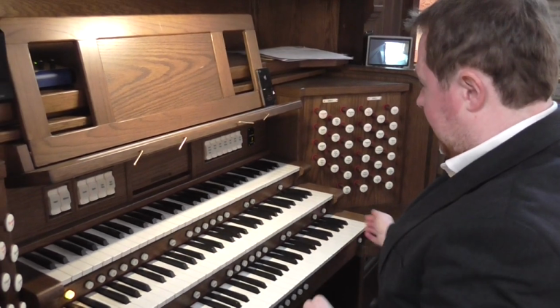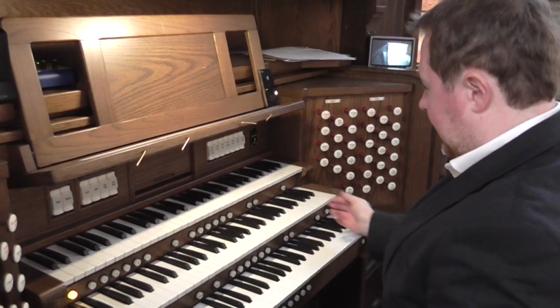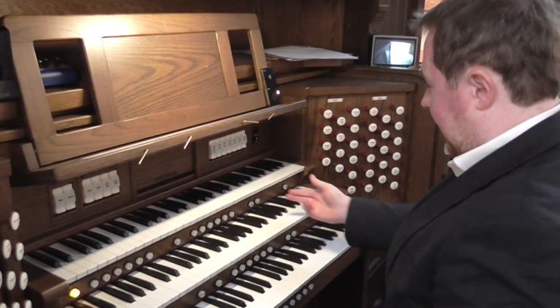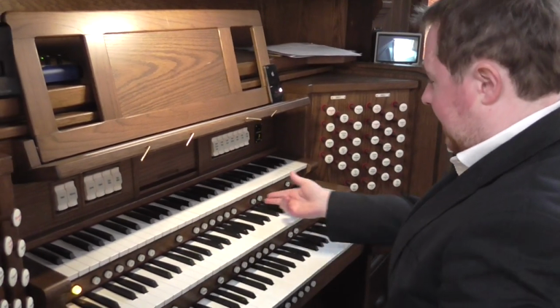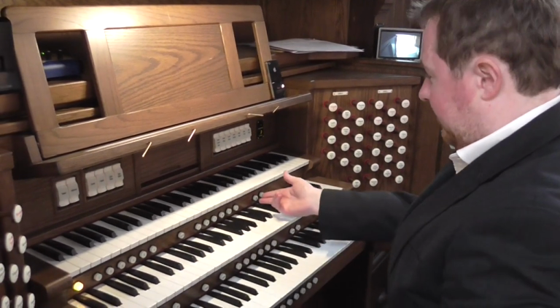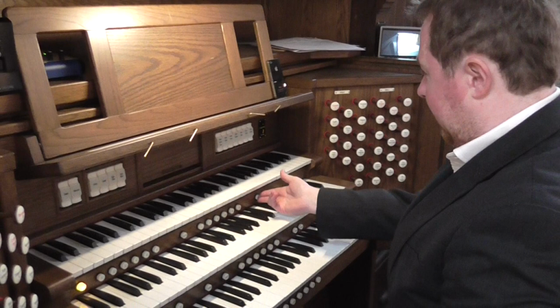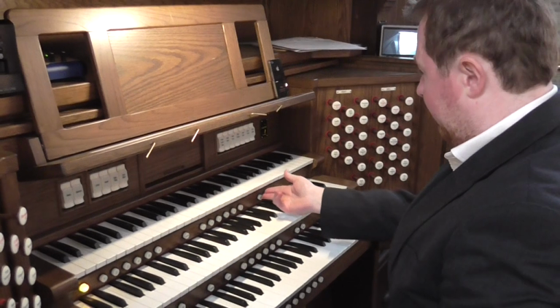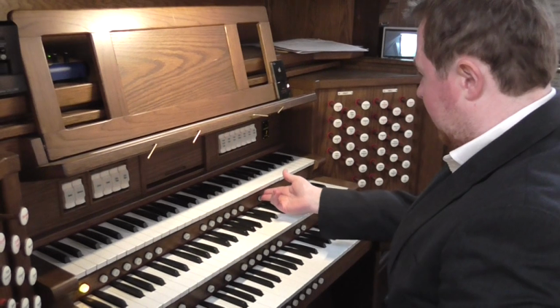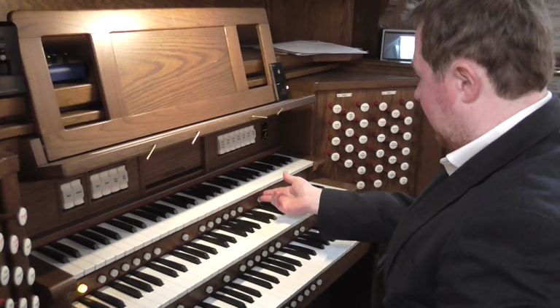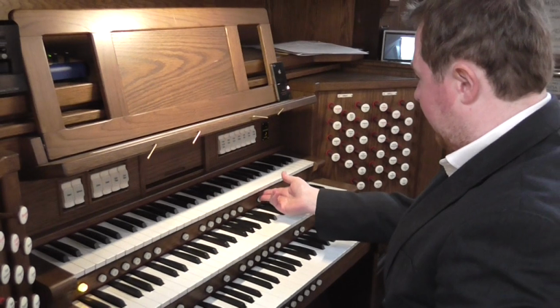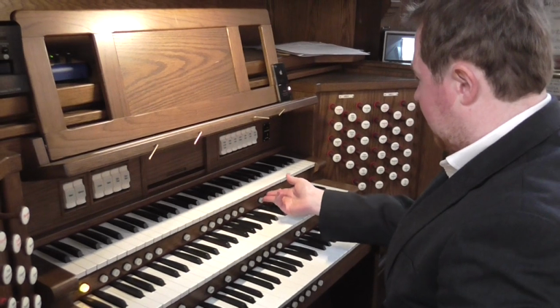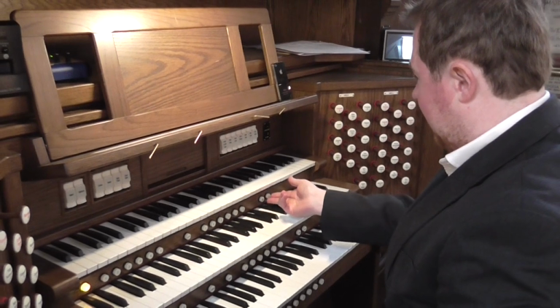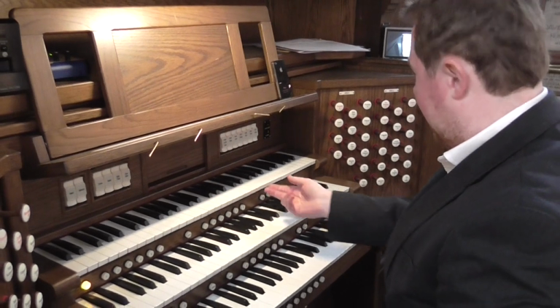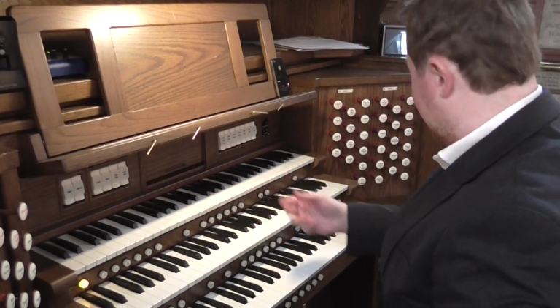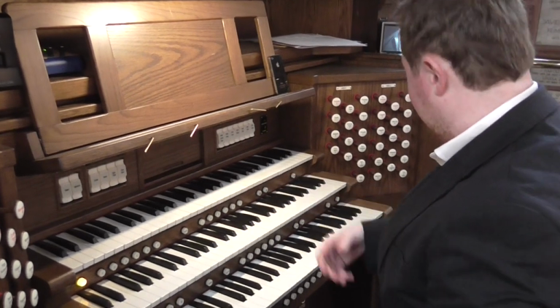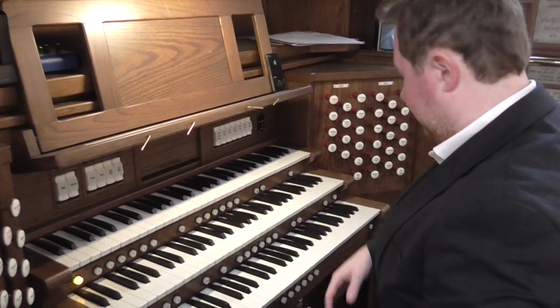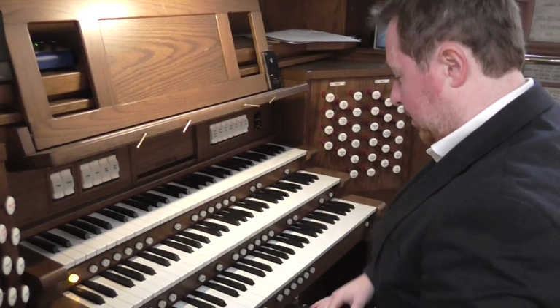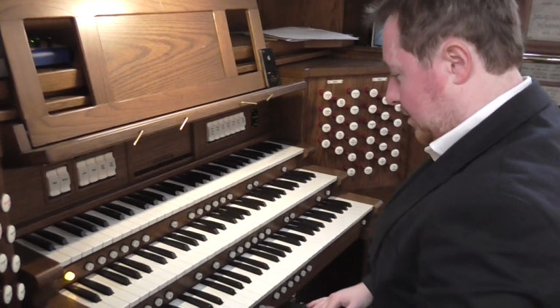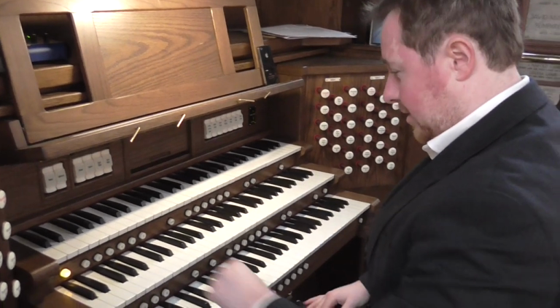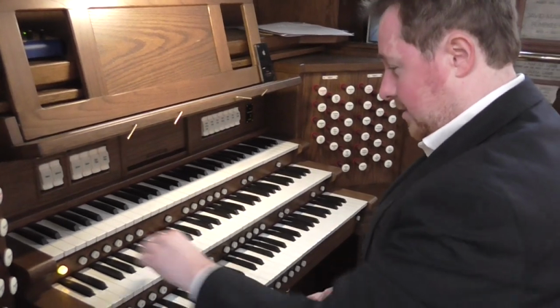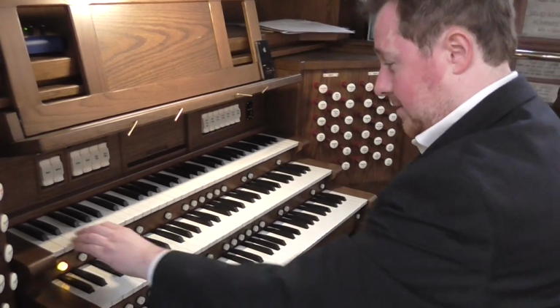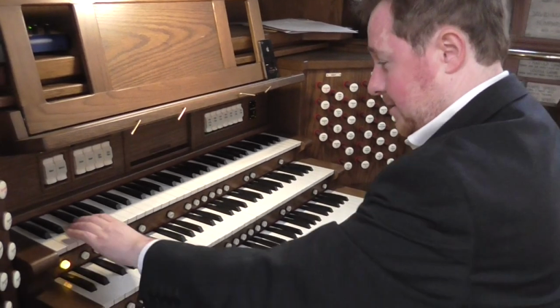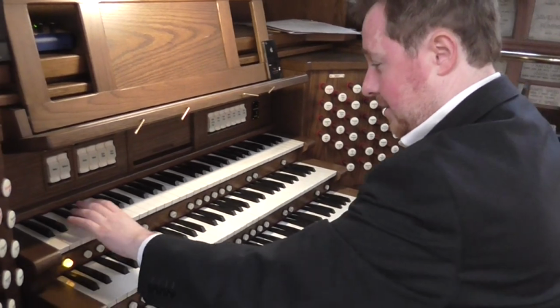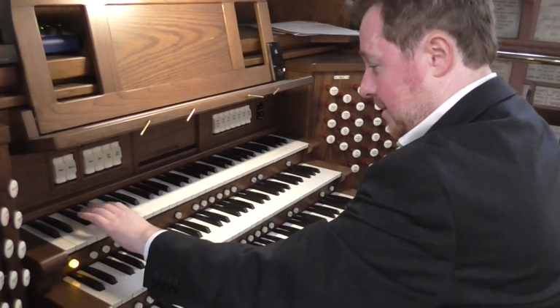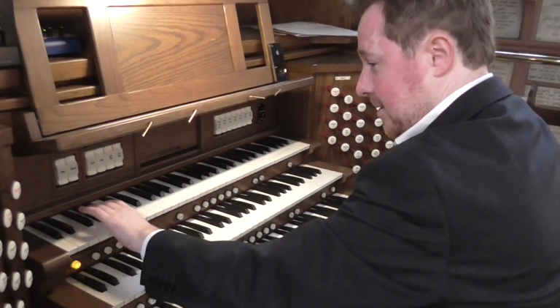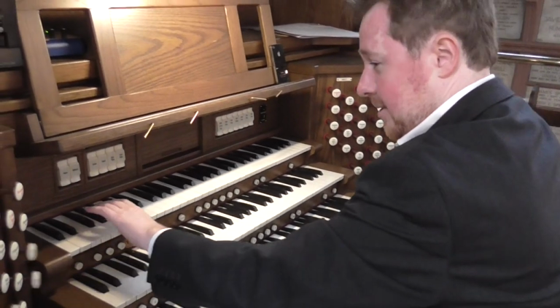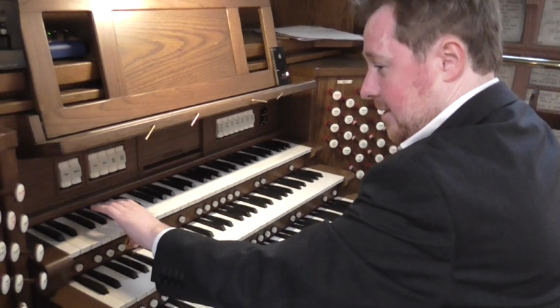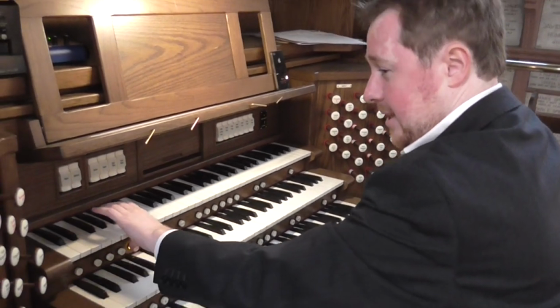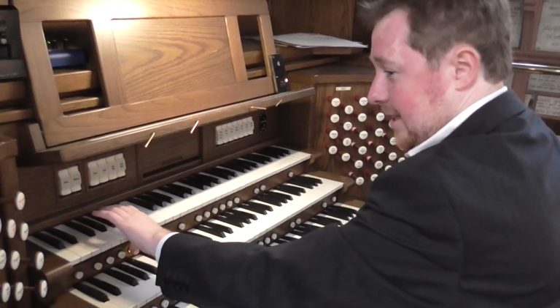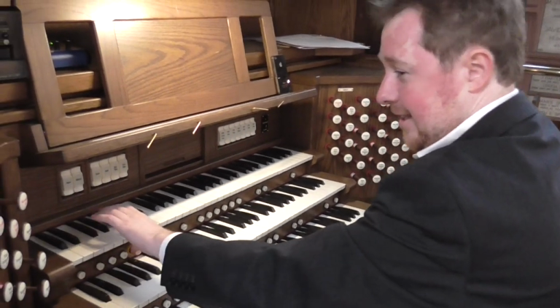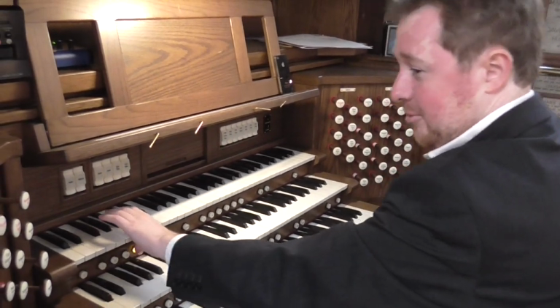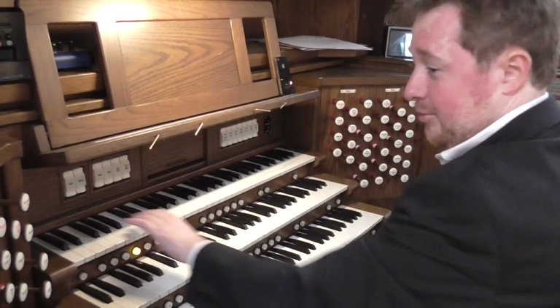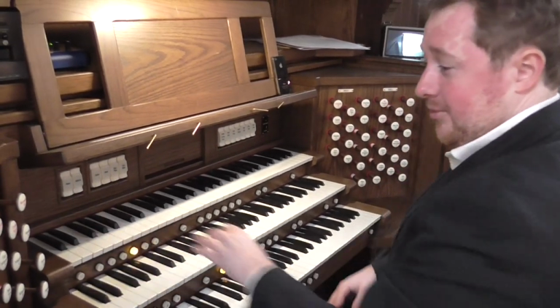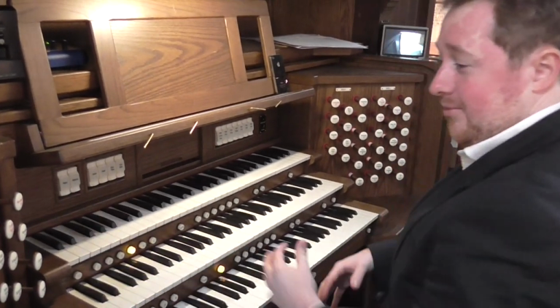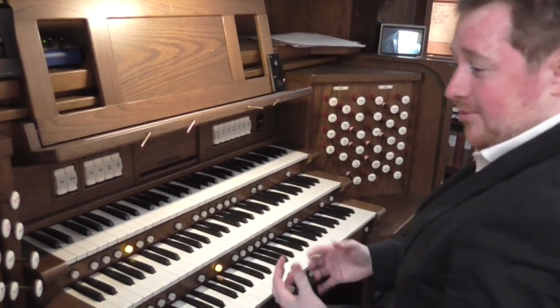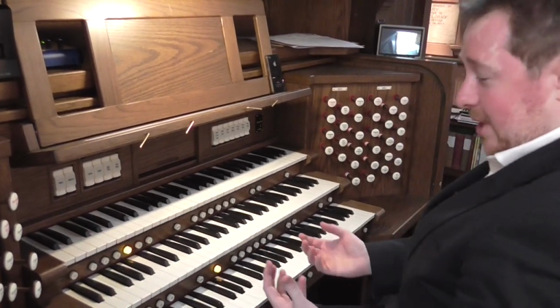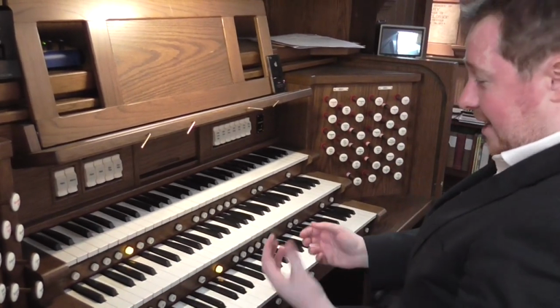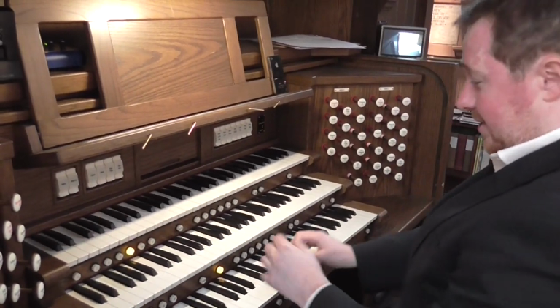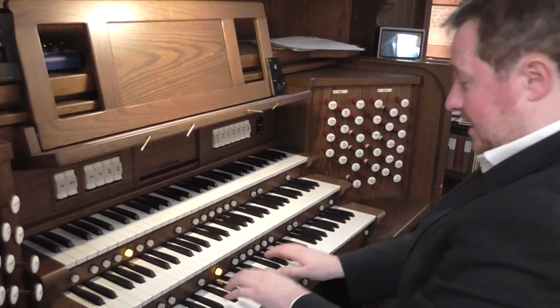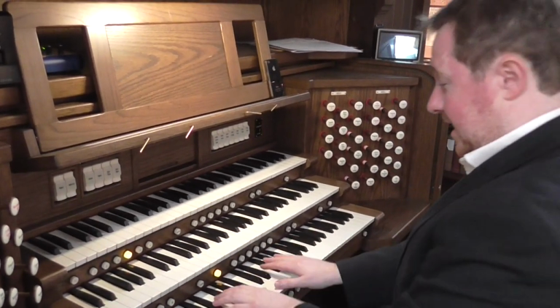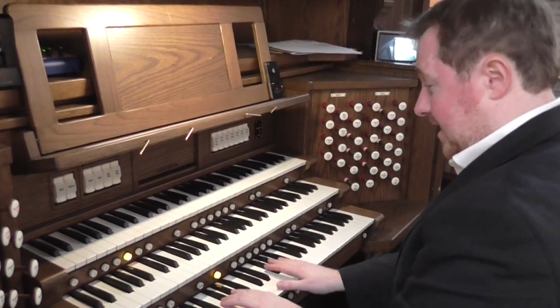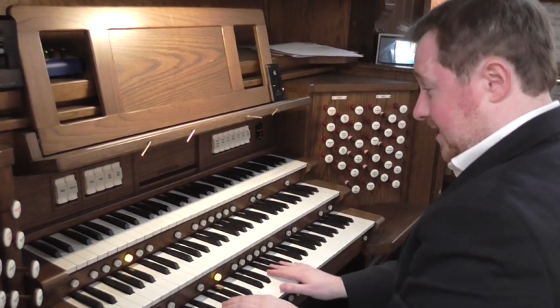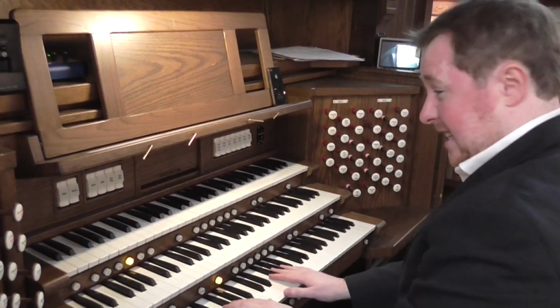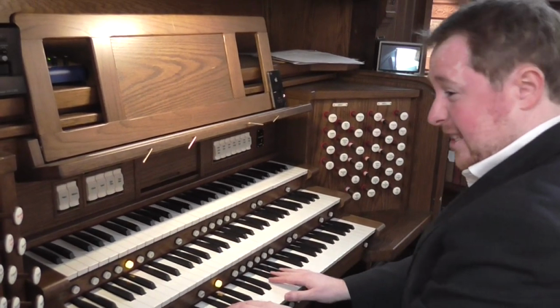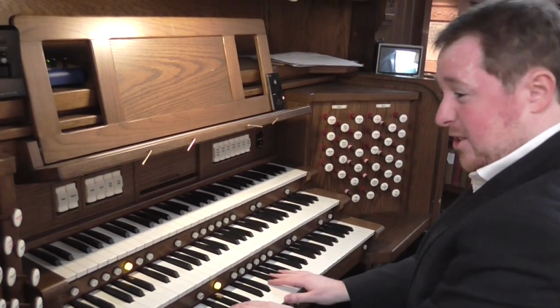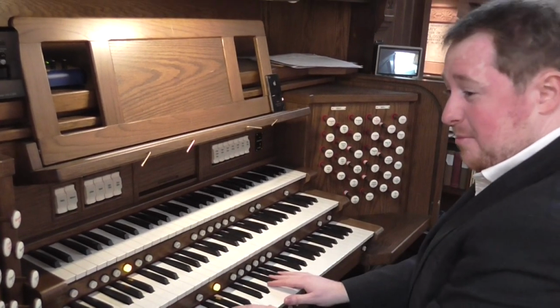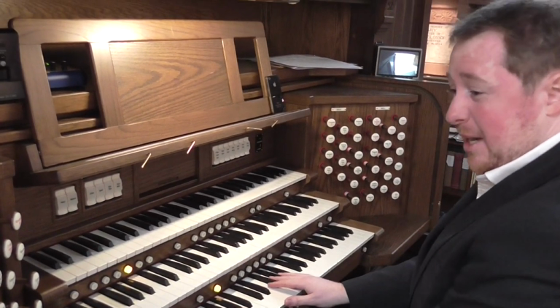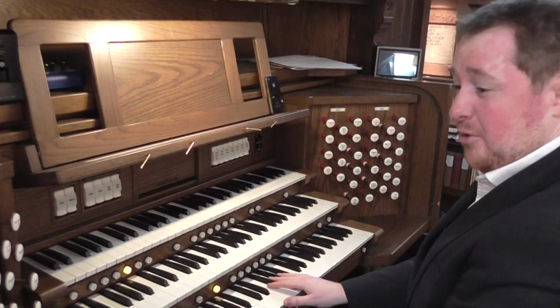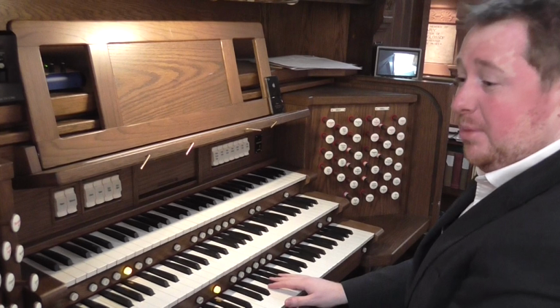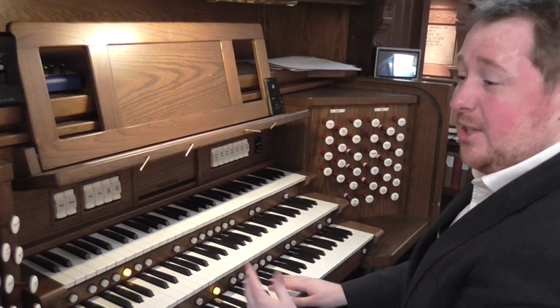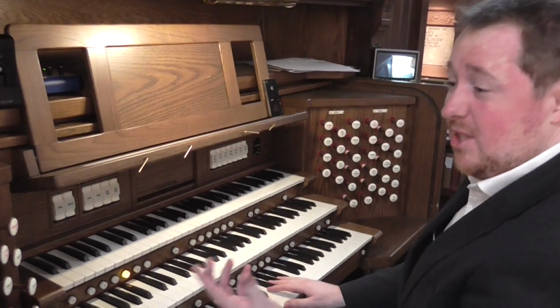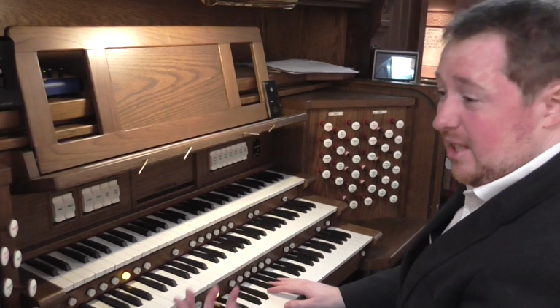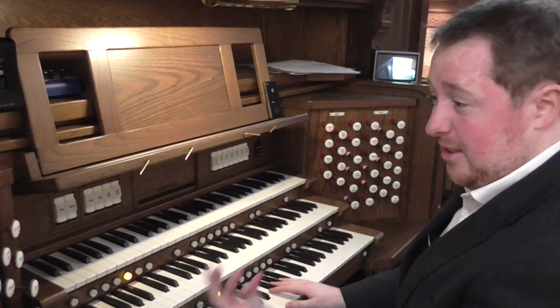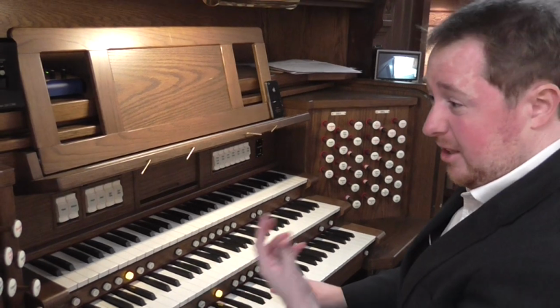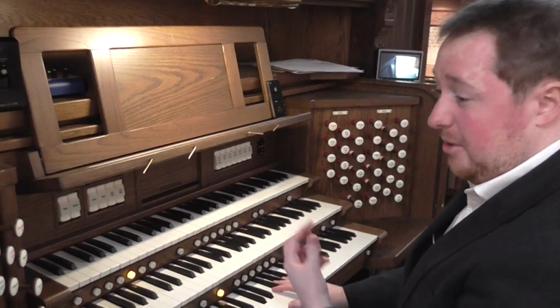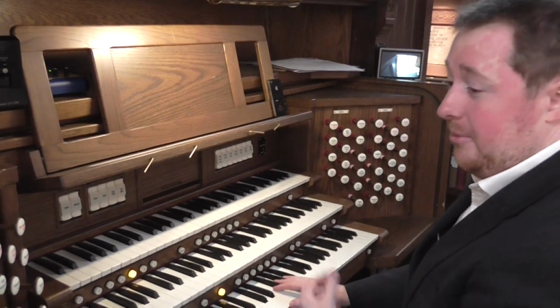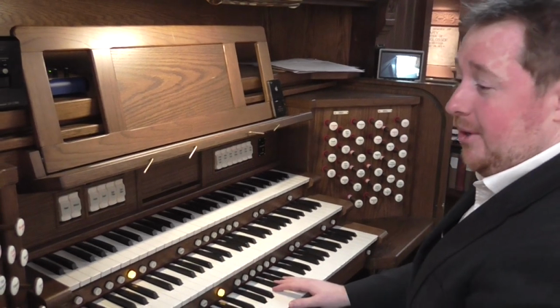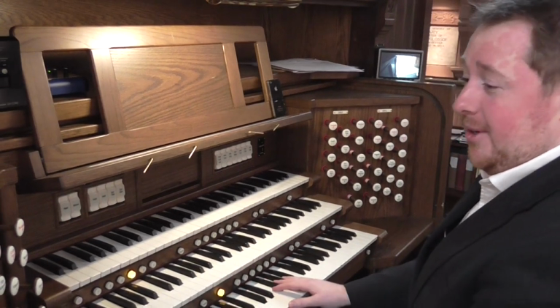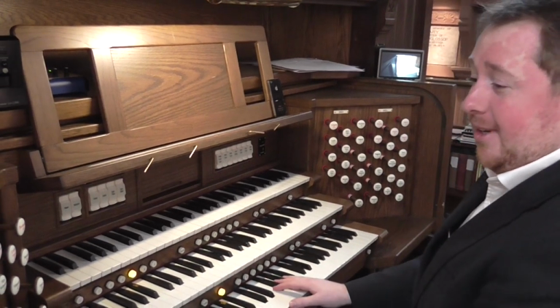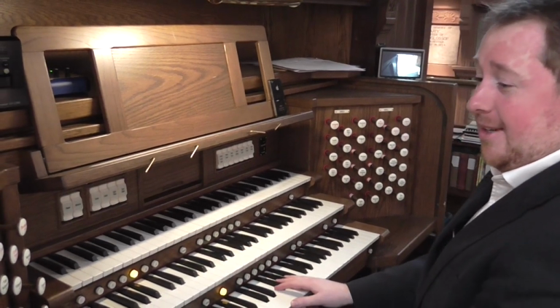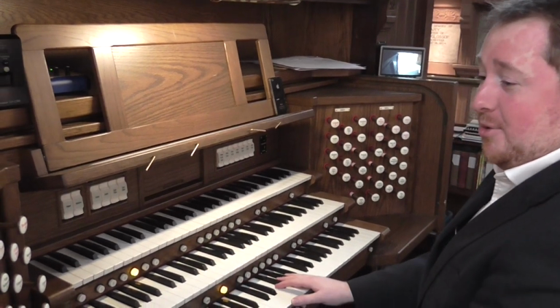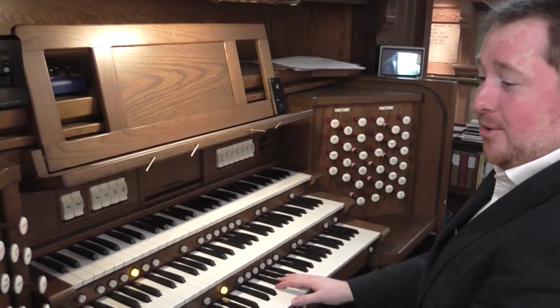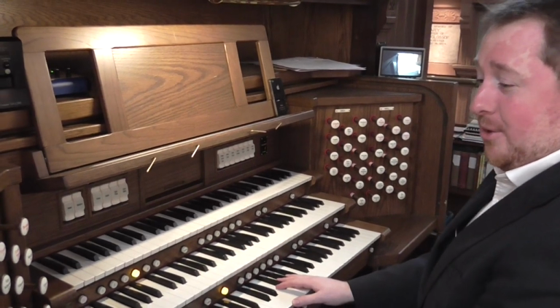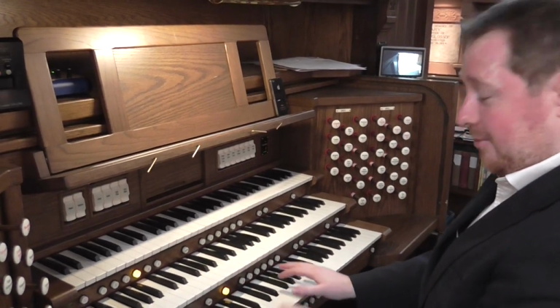And finally, if we just go back to classical mood, we have a nice two manual plus solo organ.